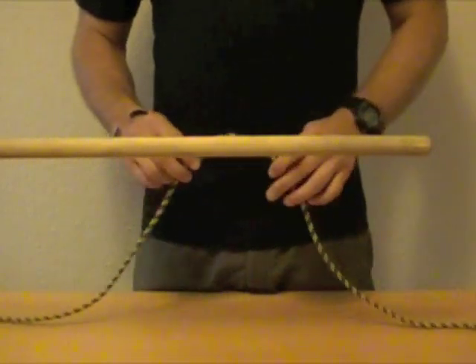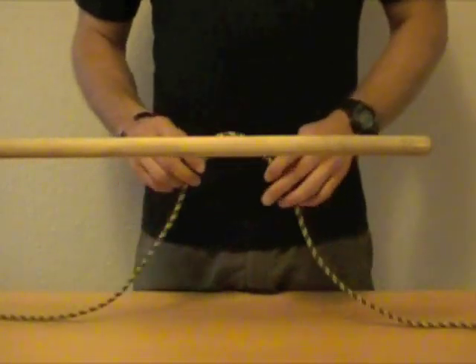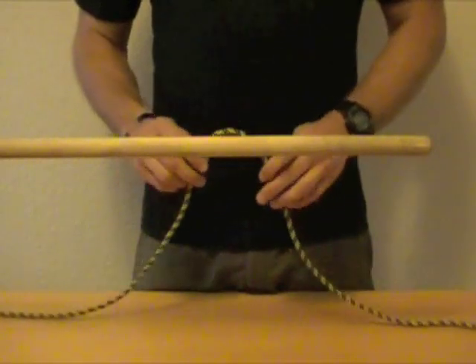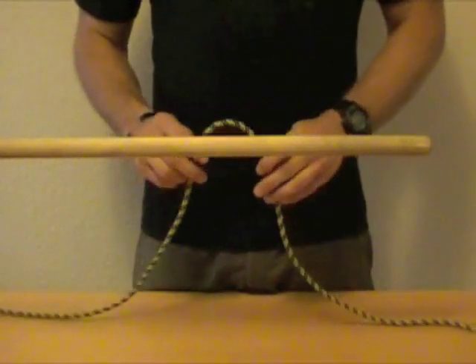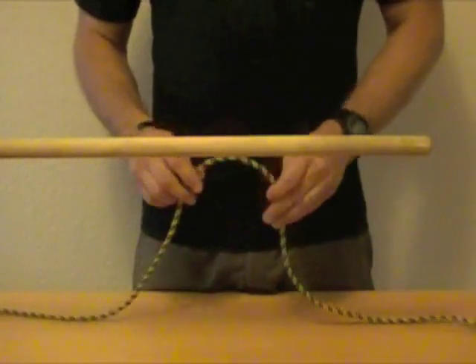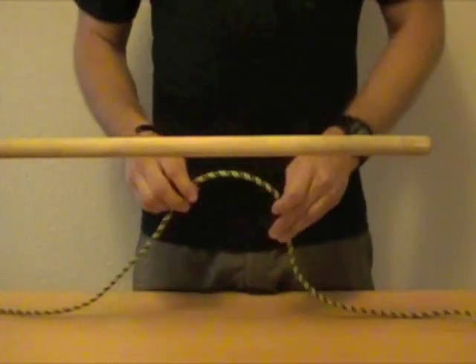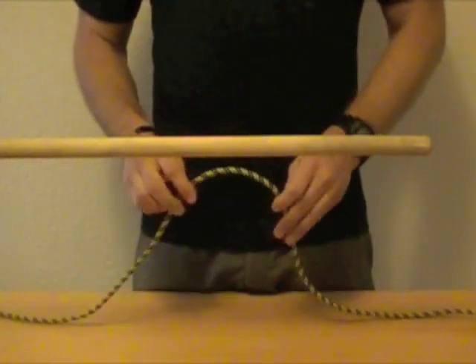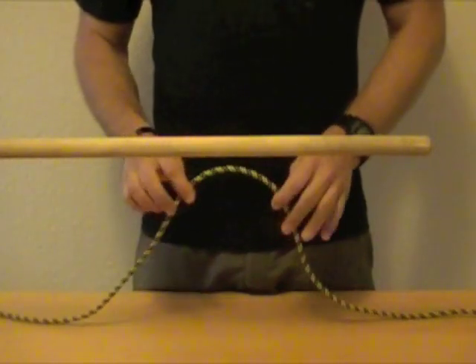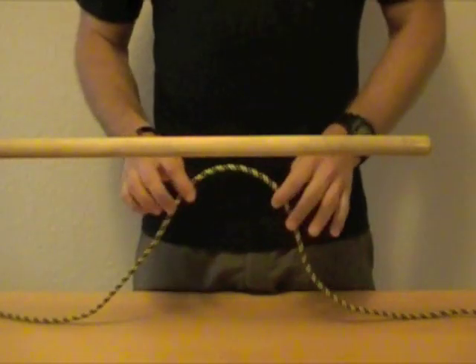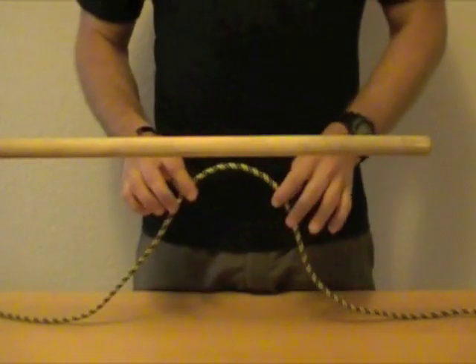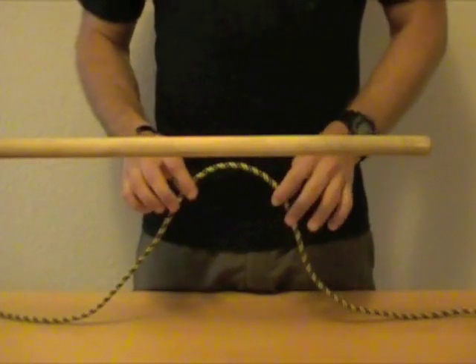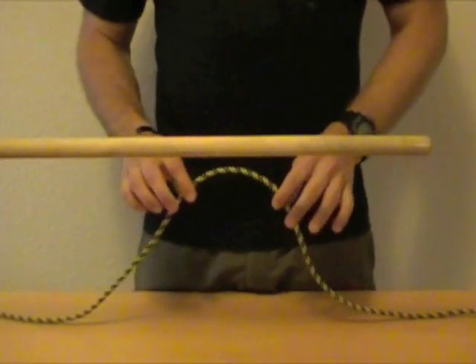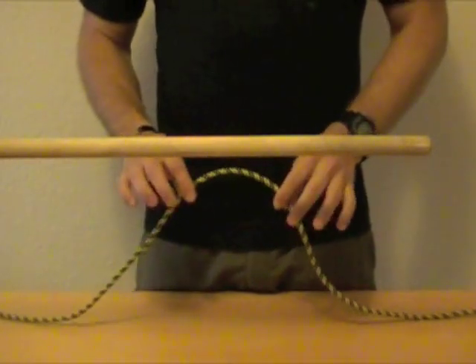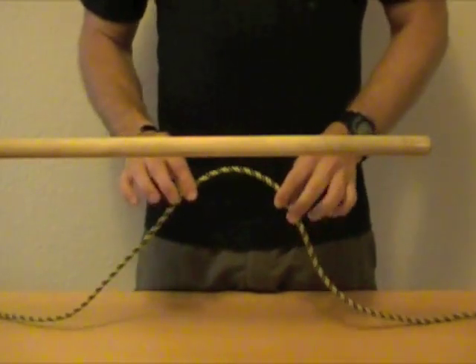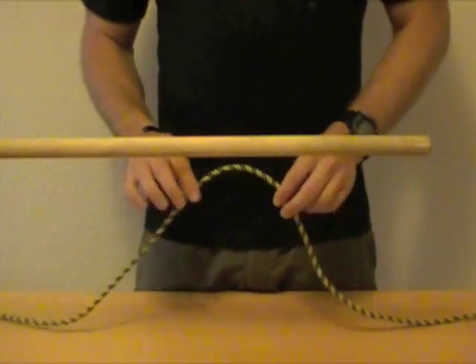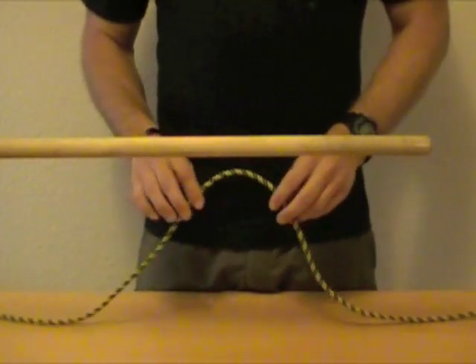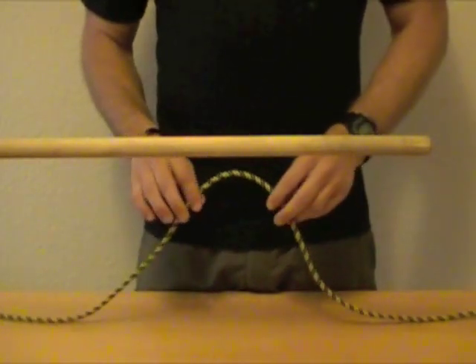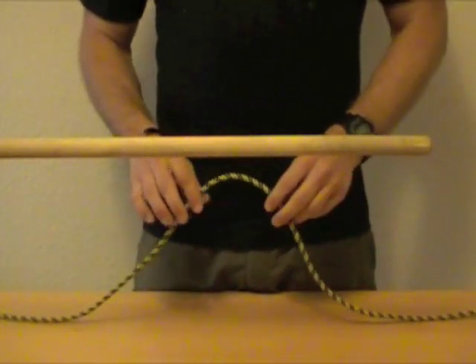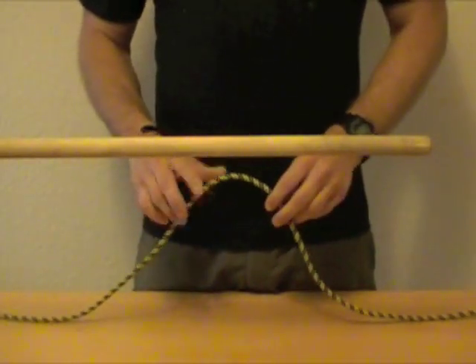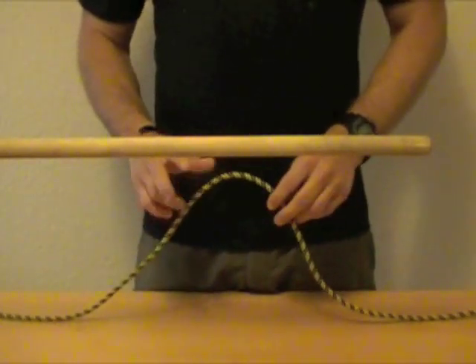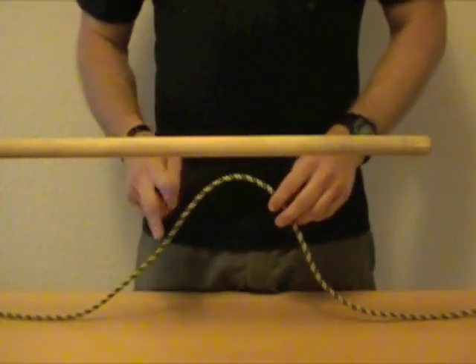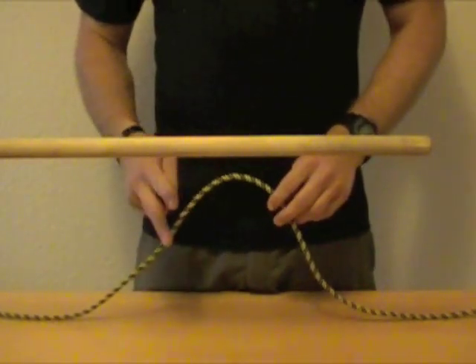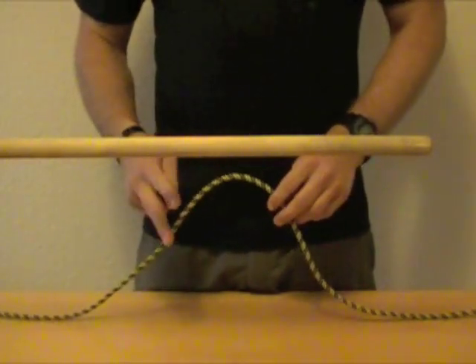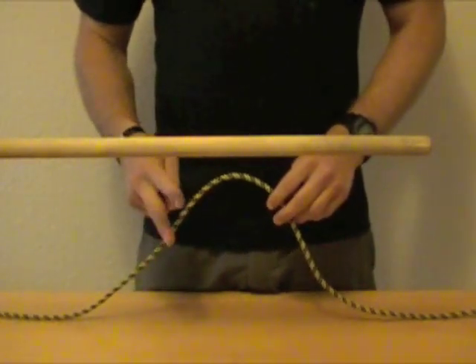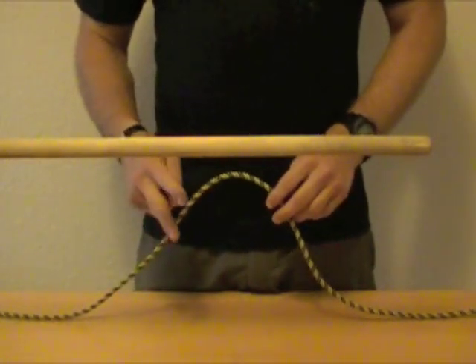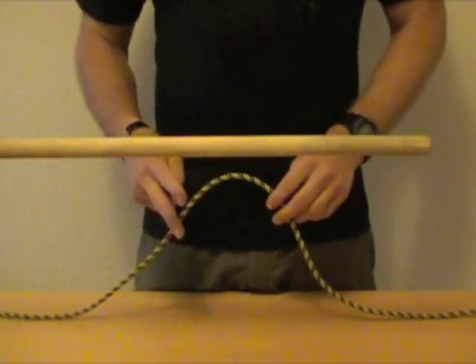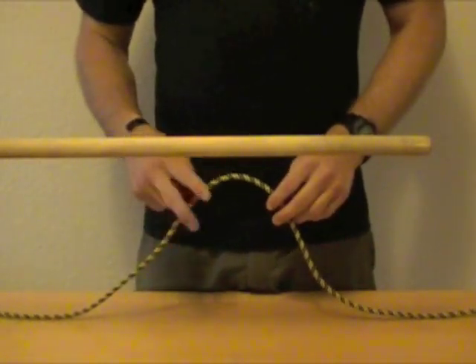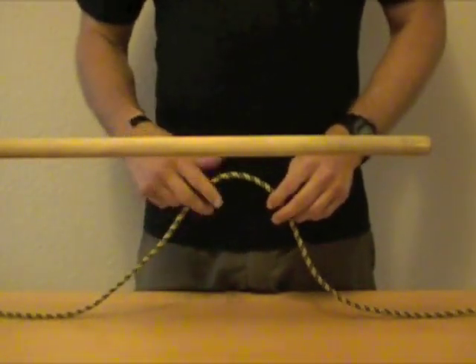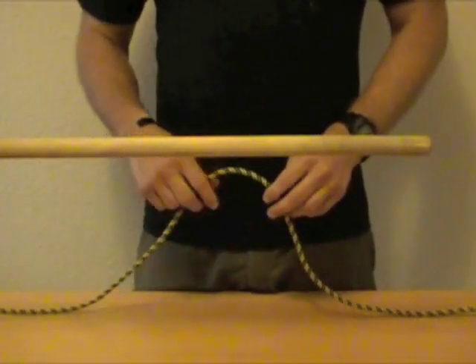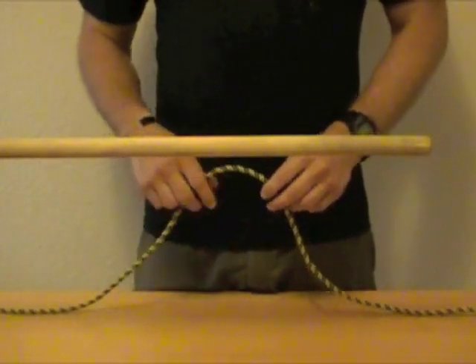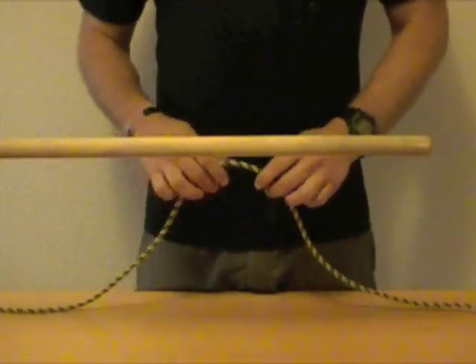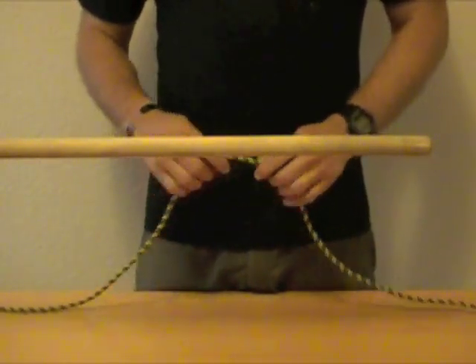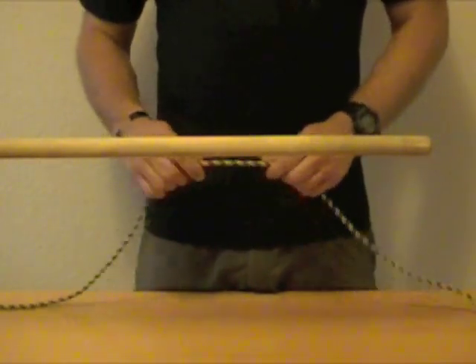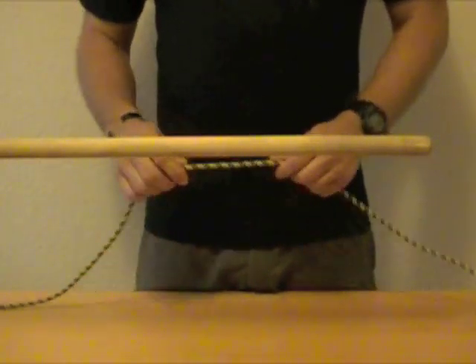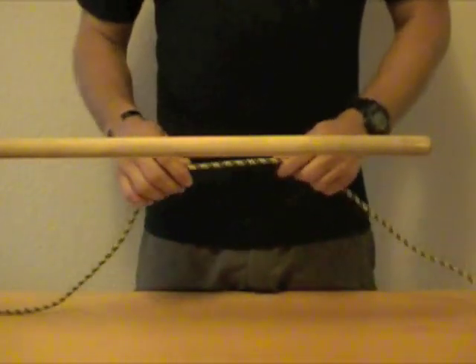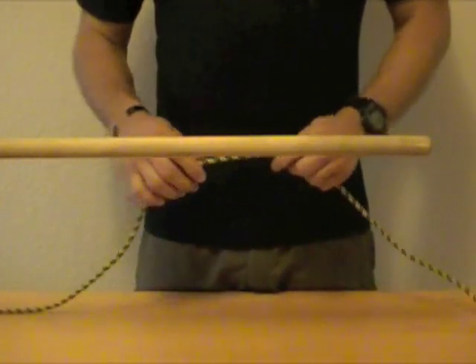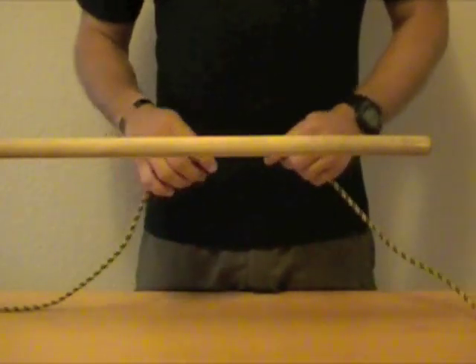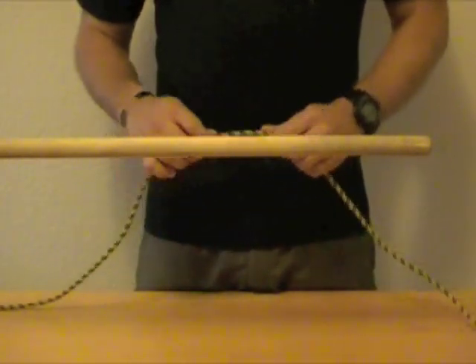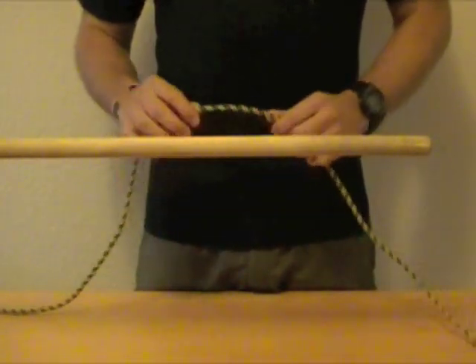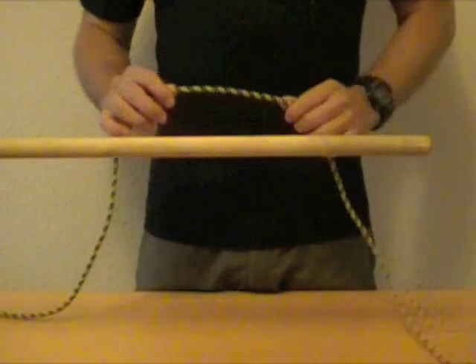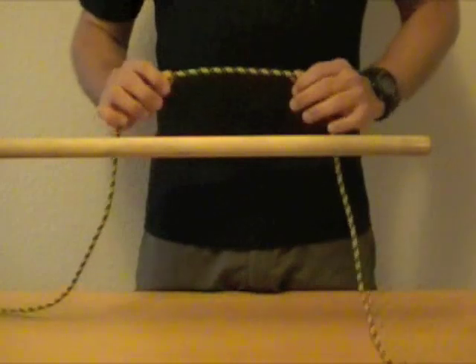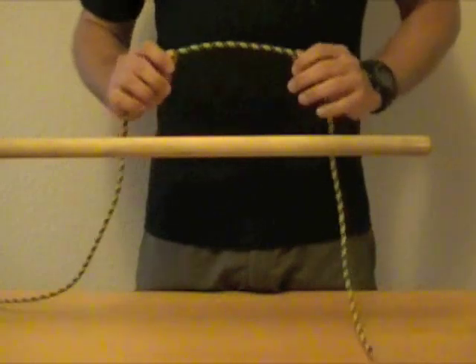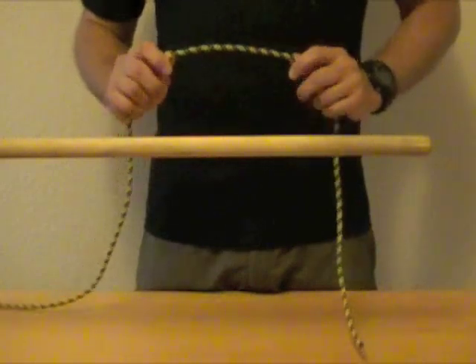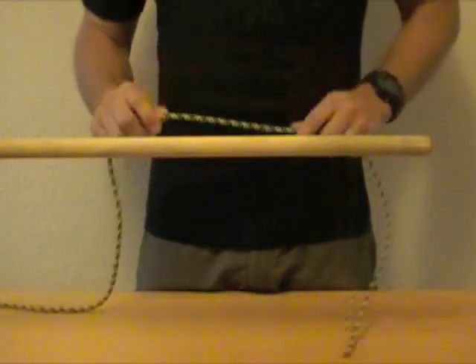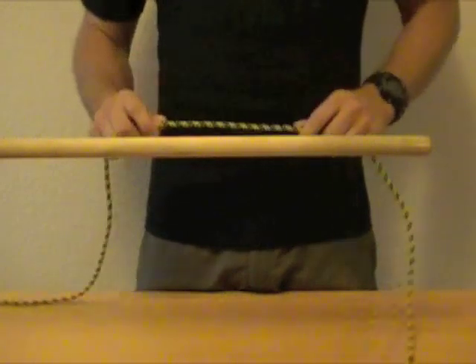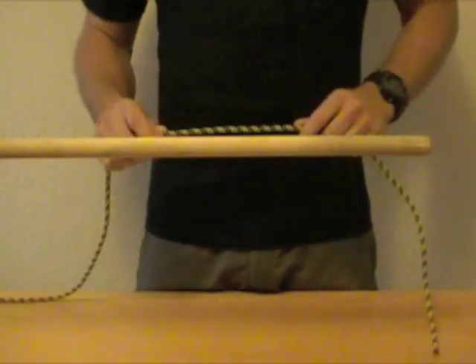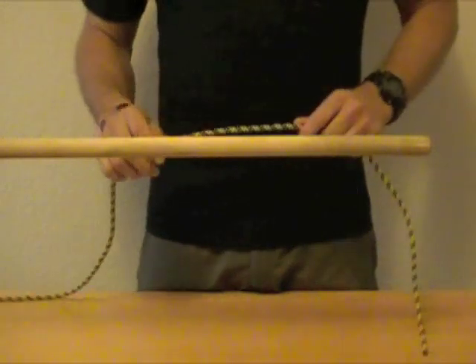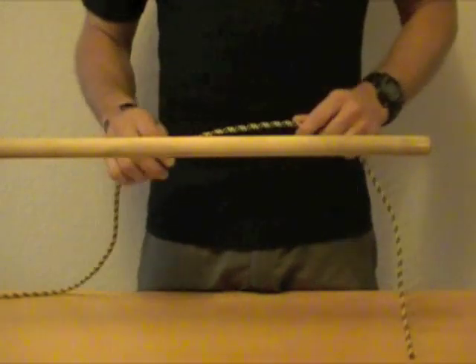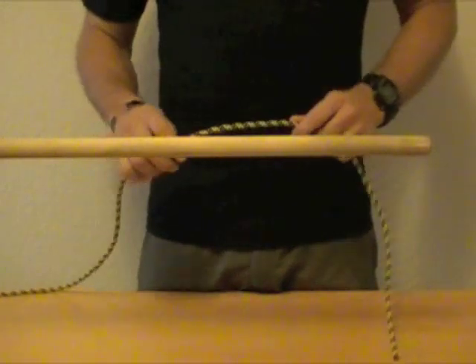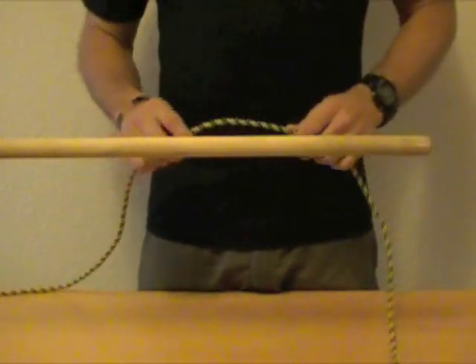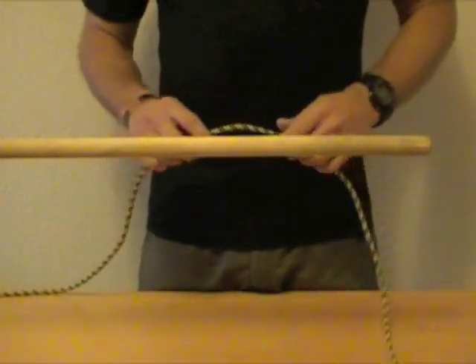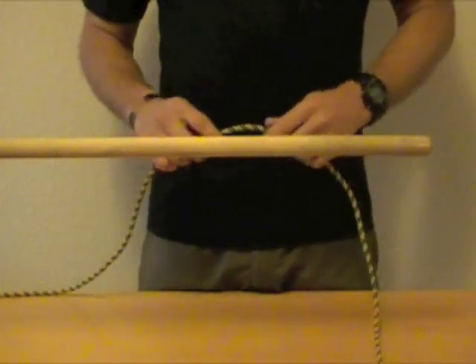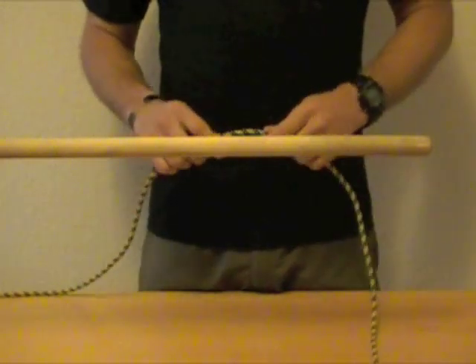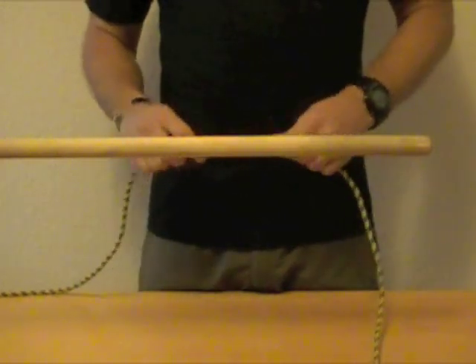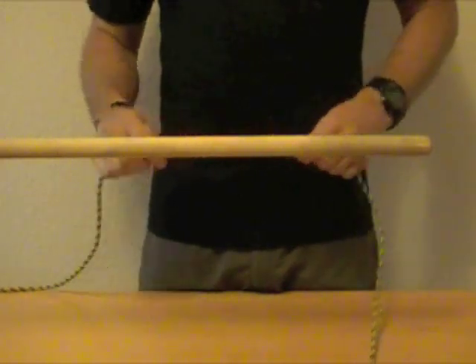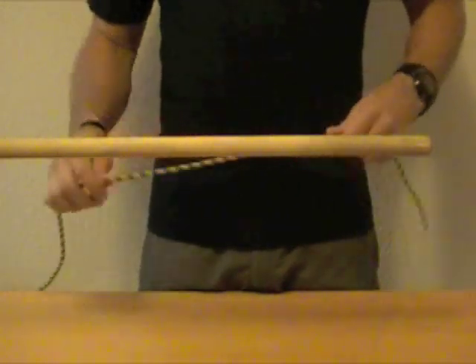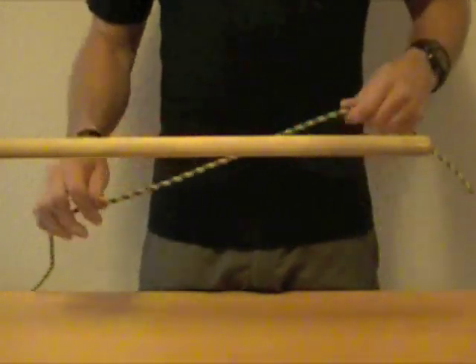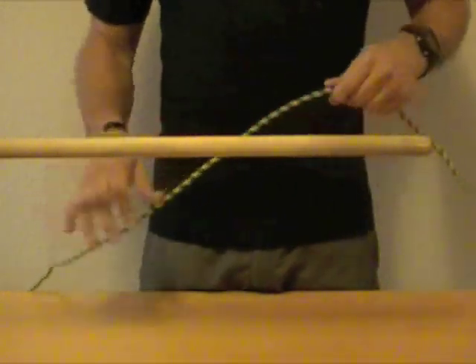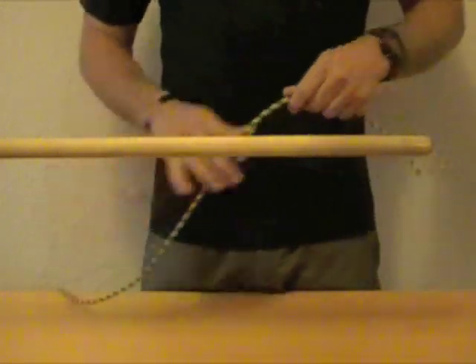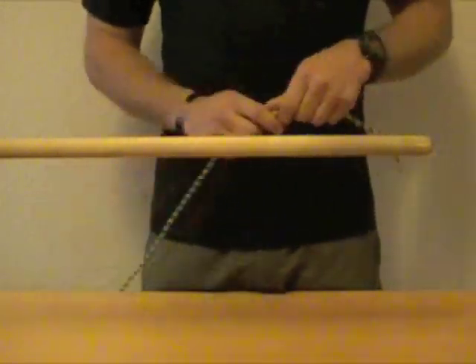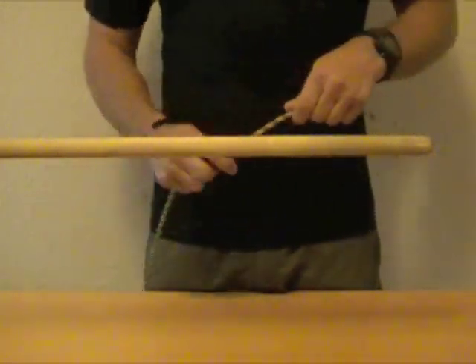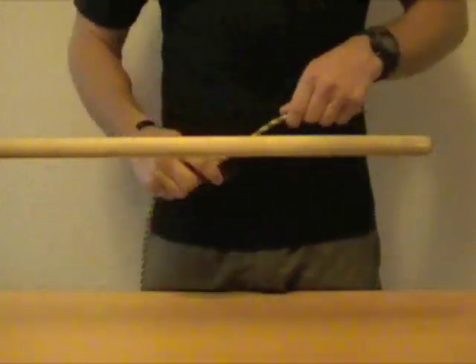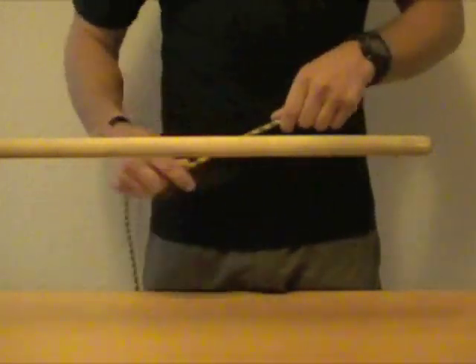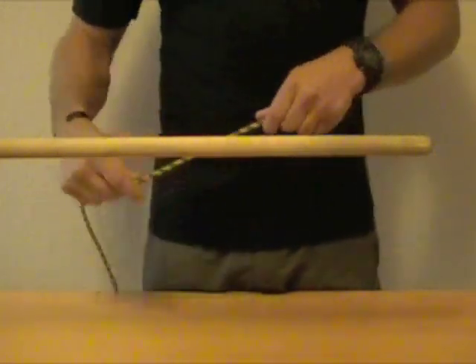So here we go with the Clove Hitch. Today we're going to be teaching two different ways to tie it. The first being this method right here.